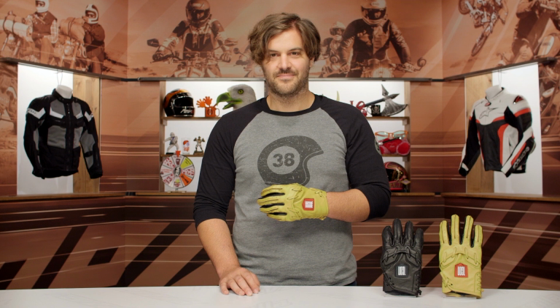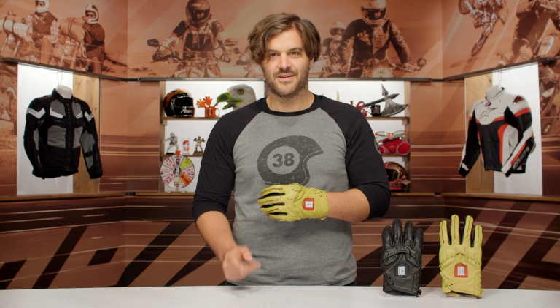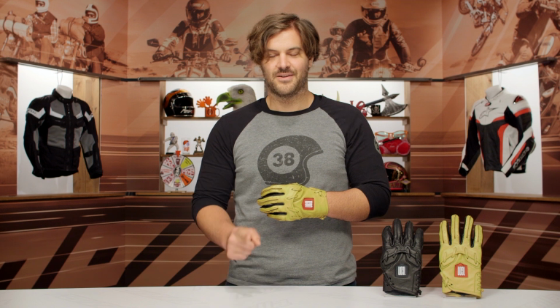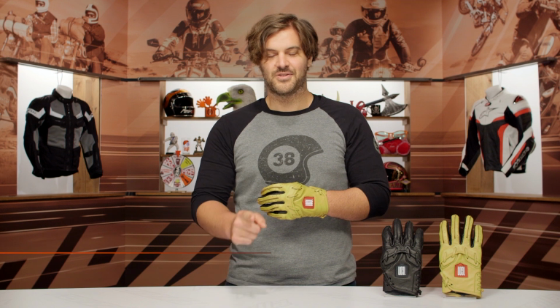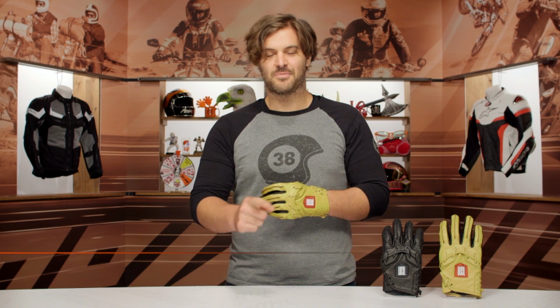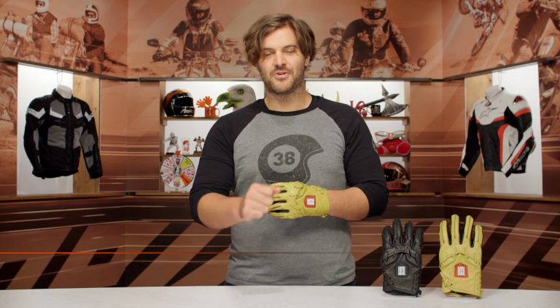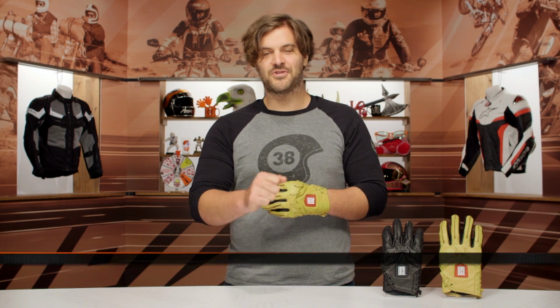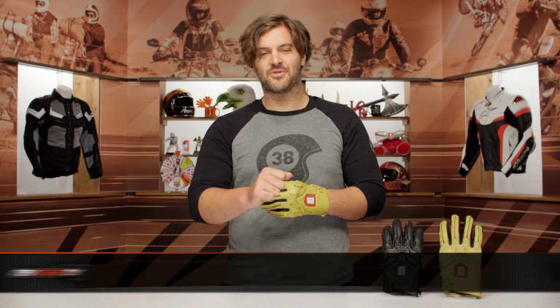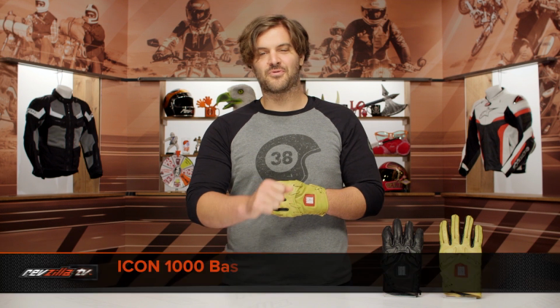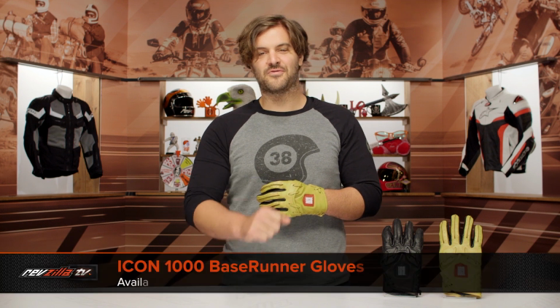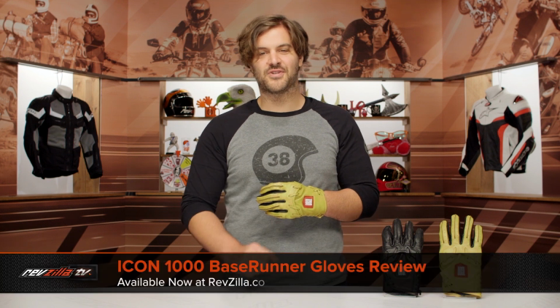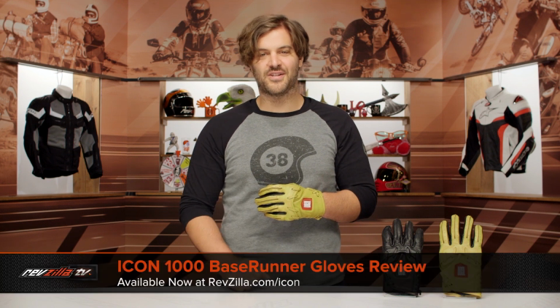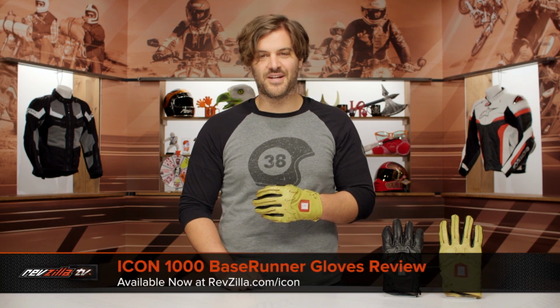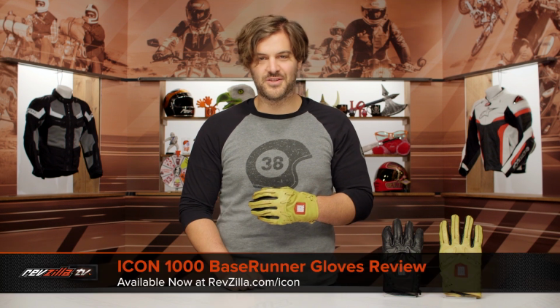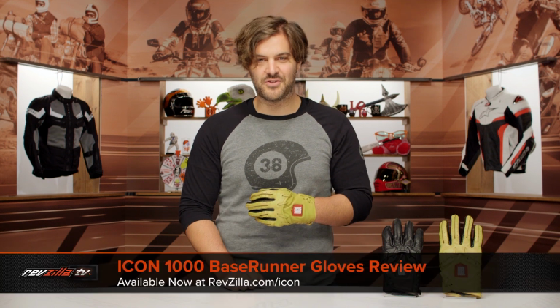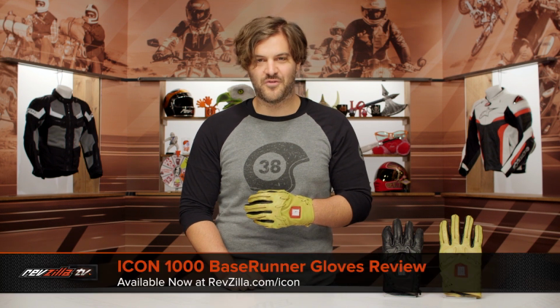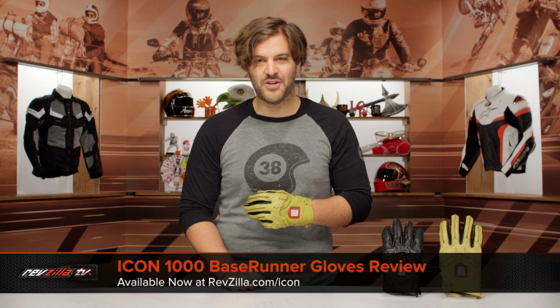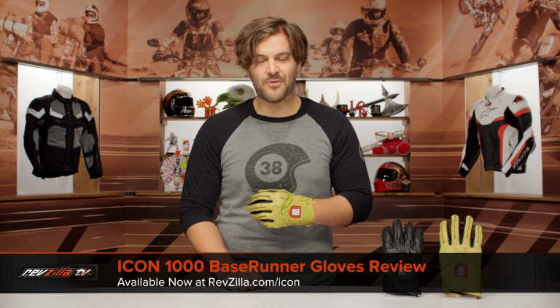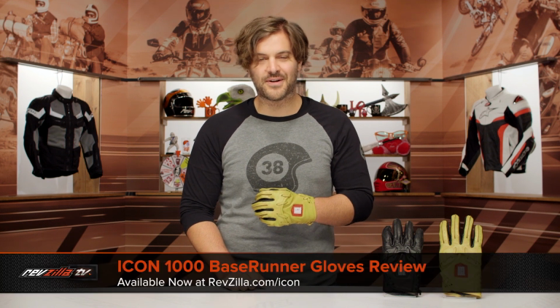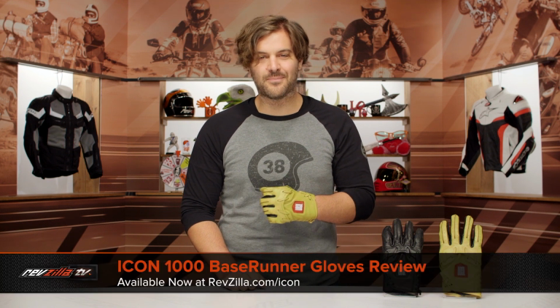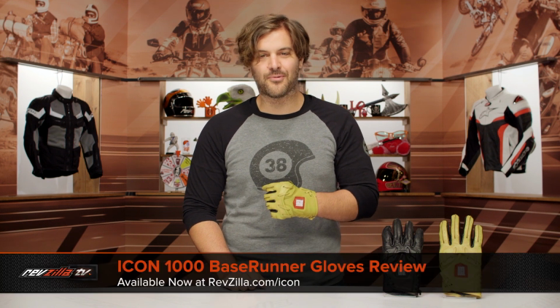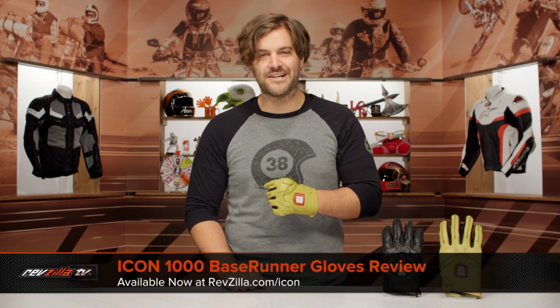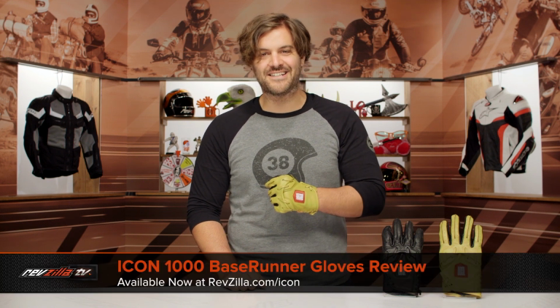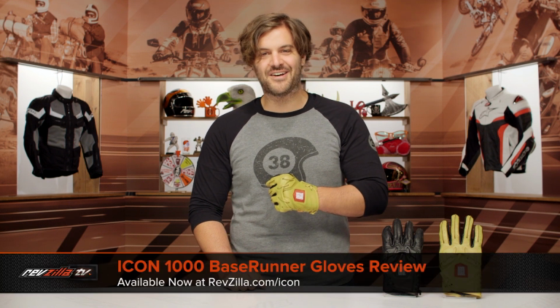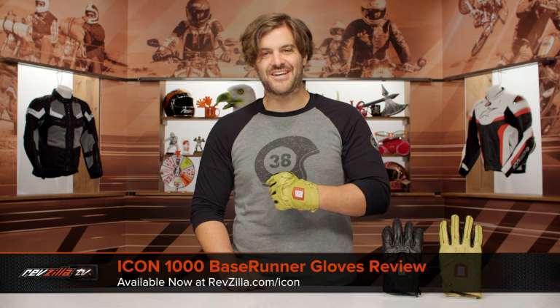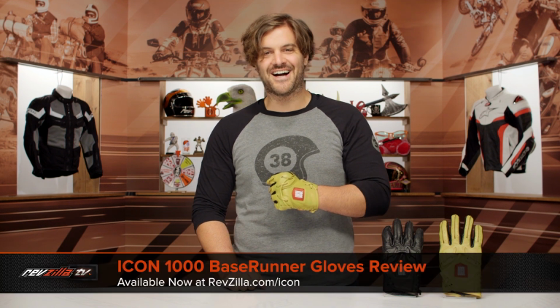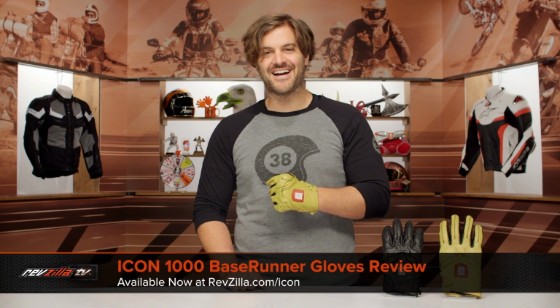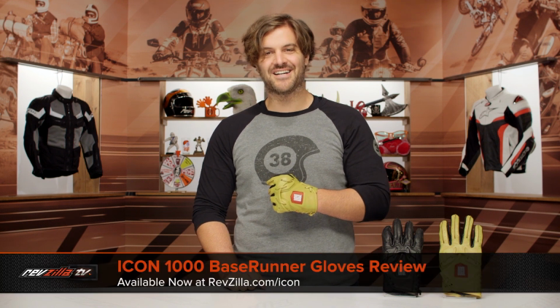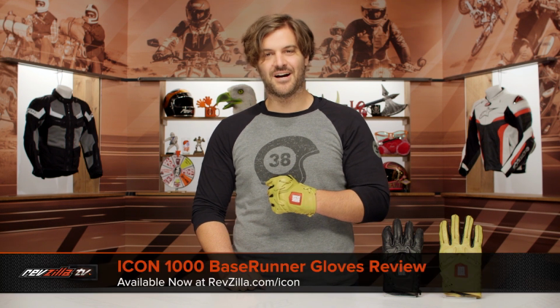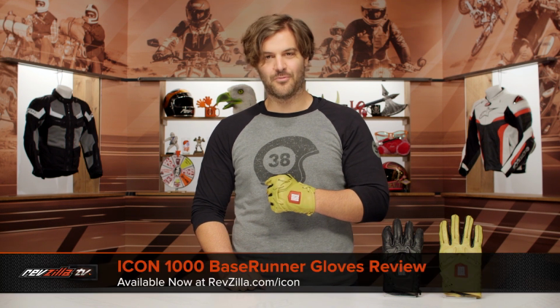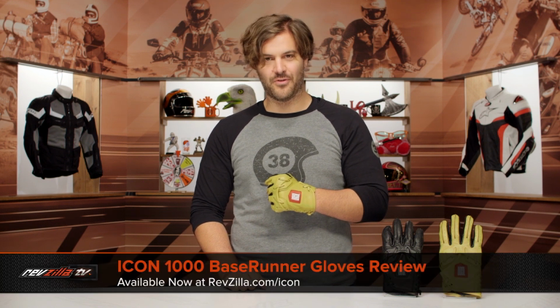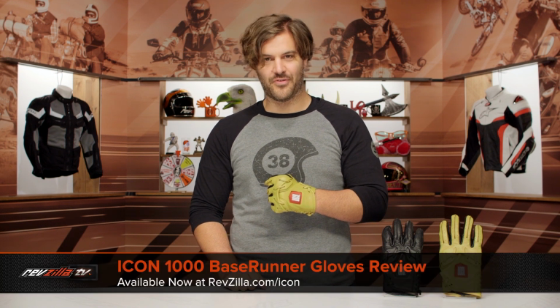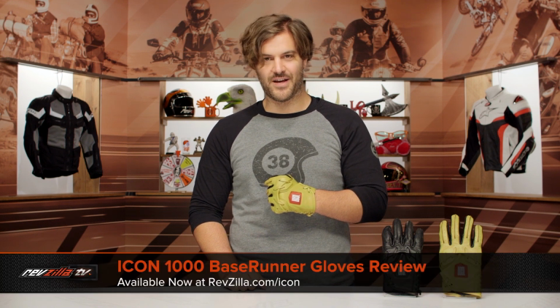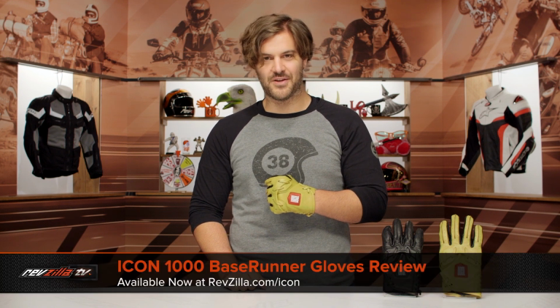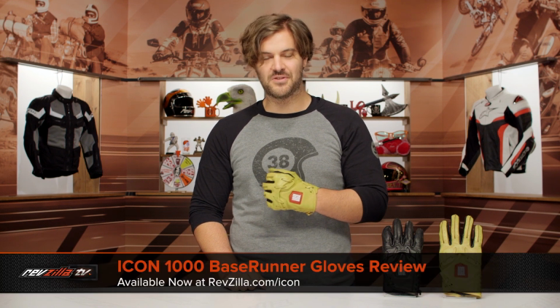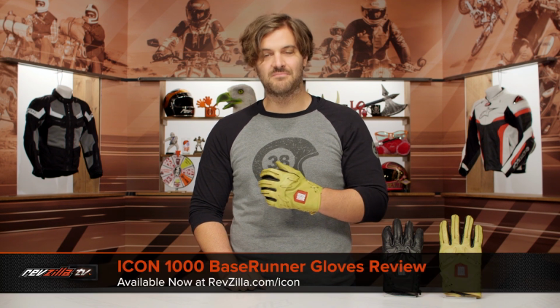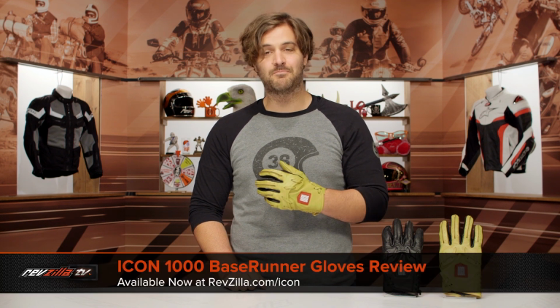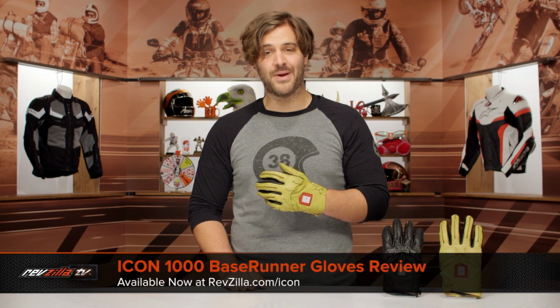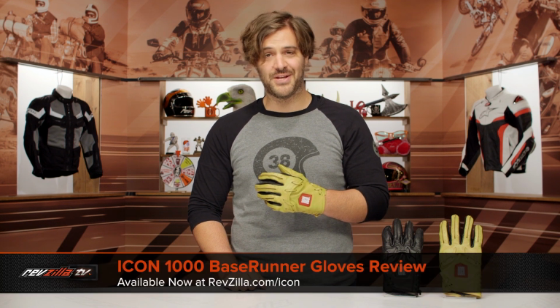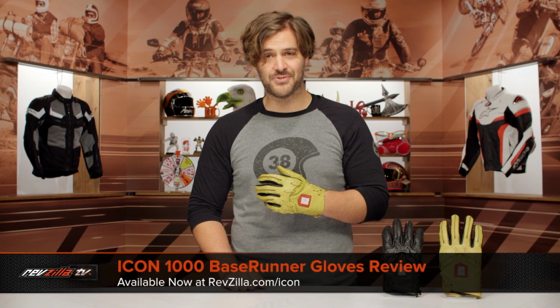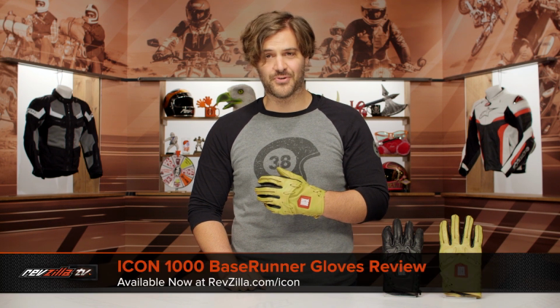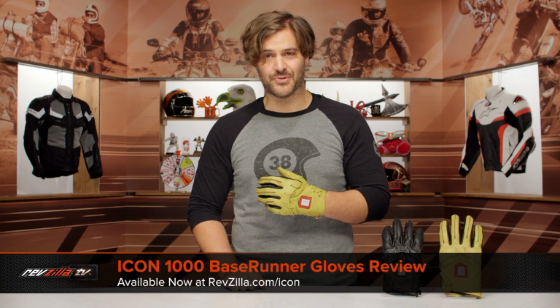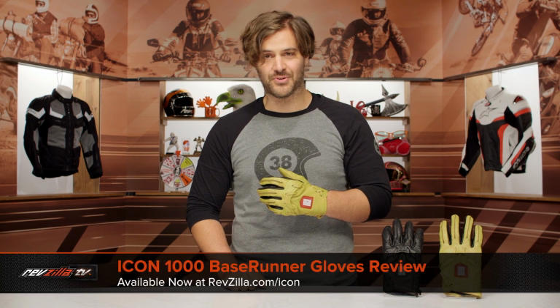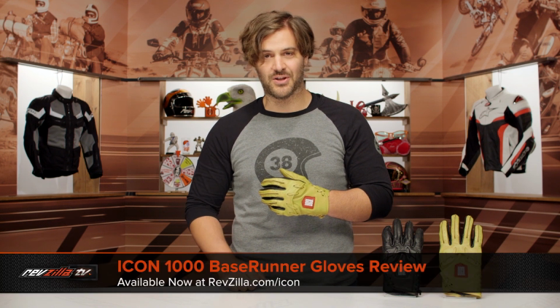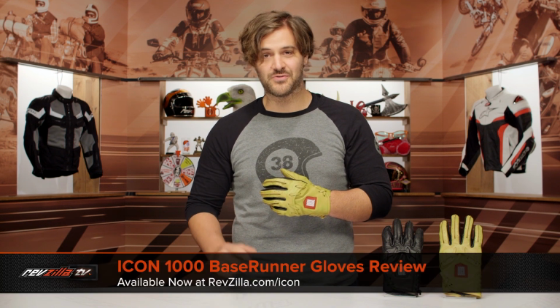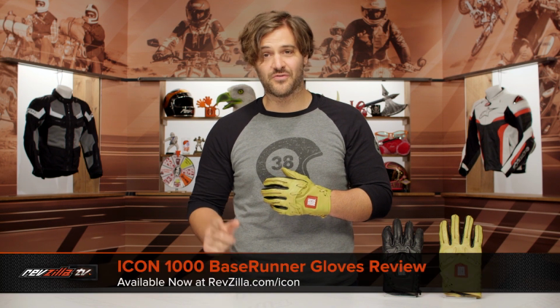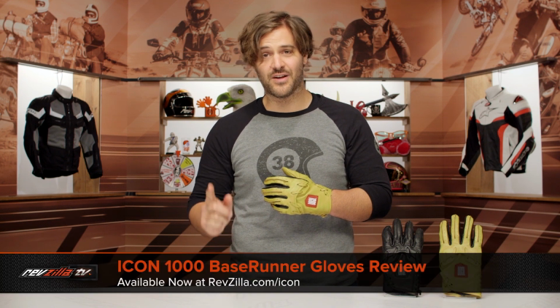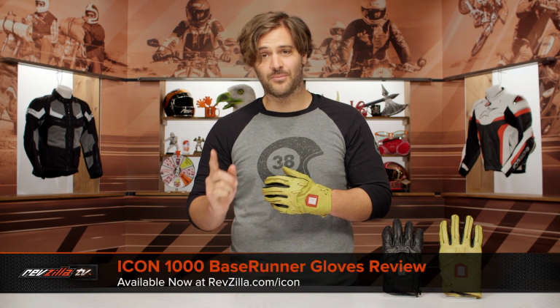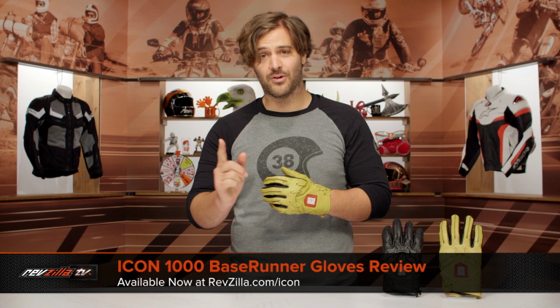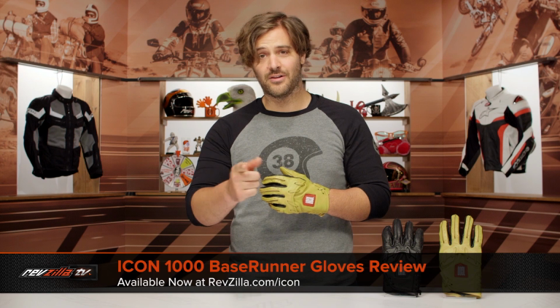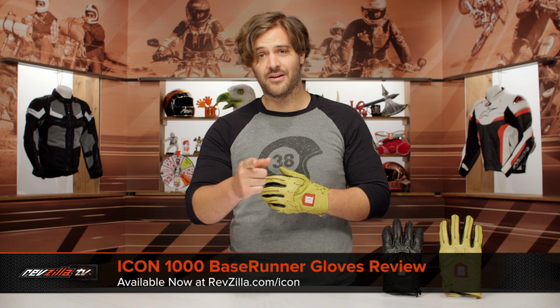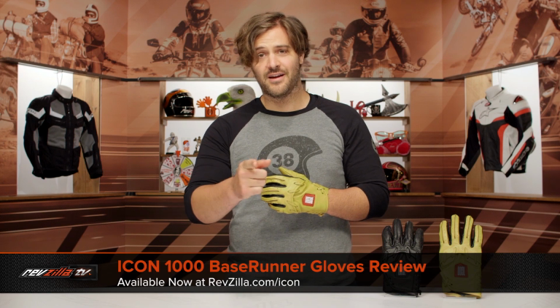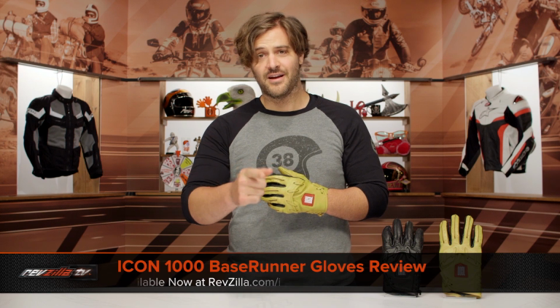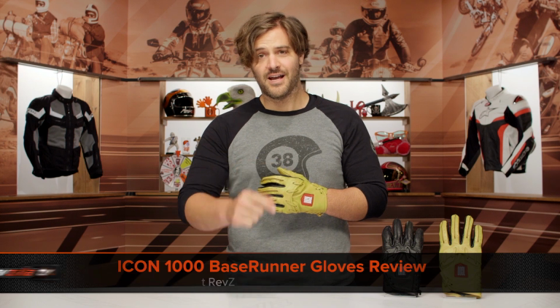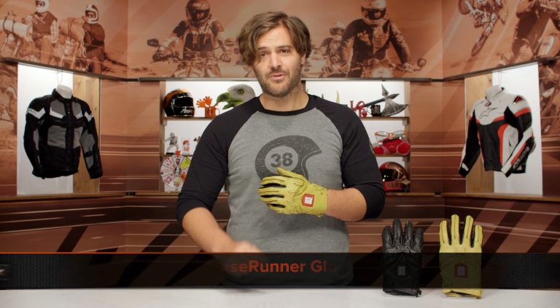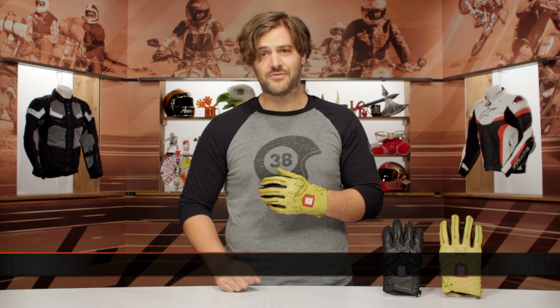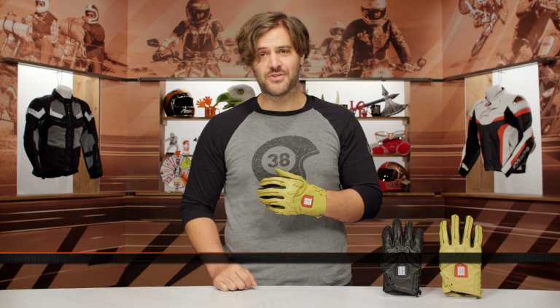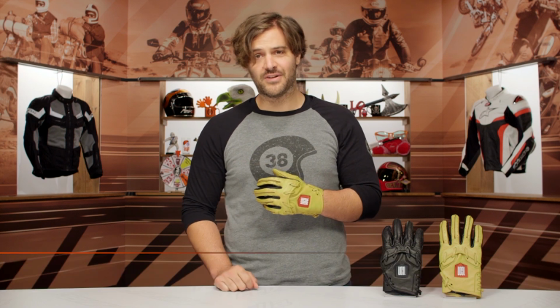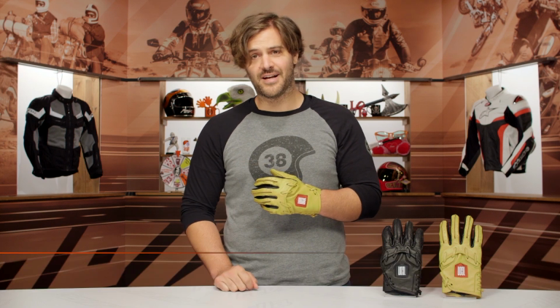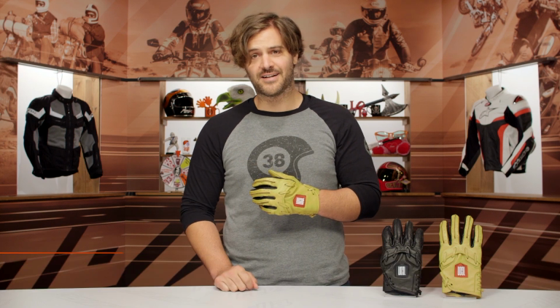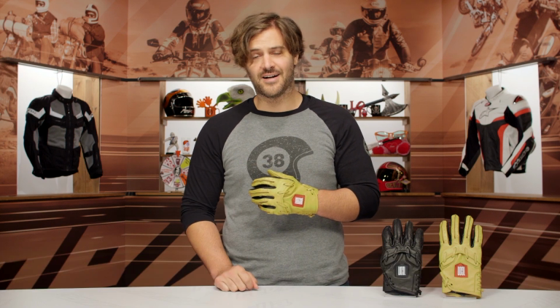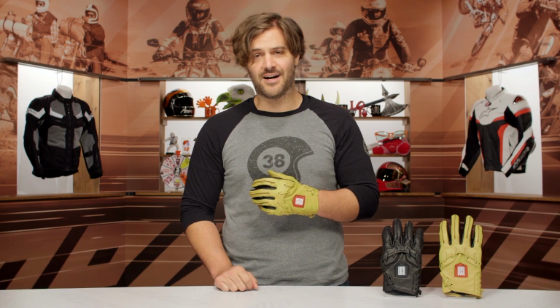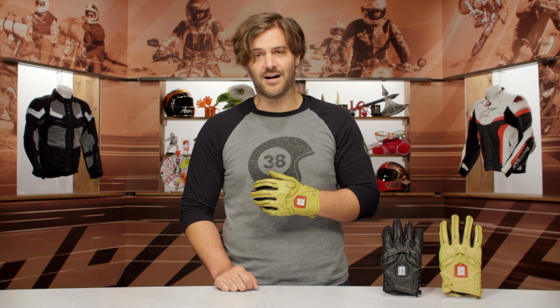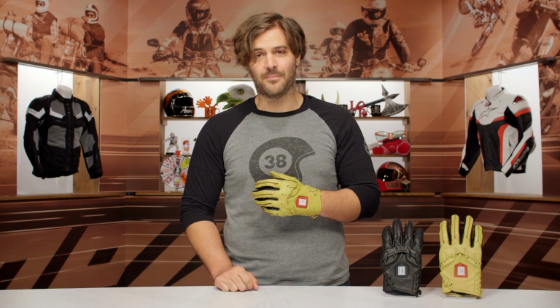Spurgeon here with RevZilla. In this video, we're going to break down the Icon 1000 Base Runner gloves available at RevZilla.com.